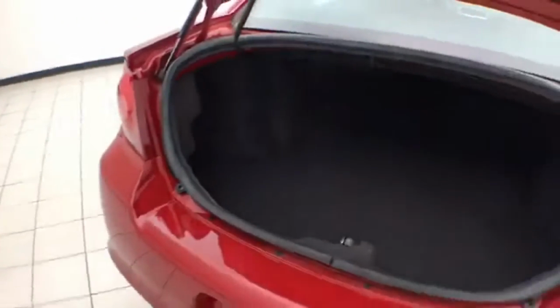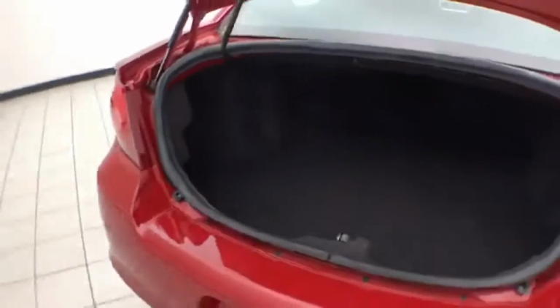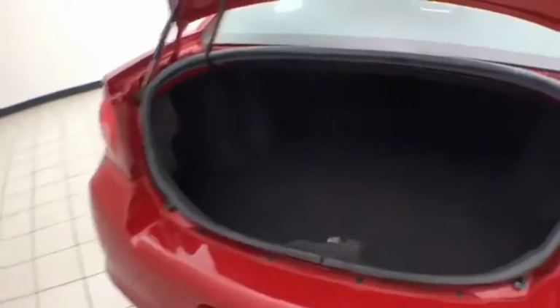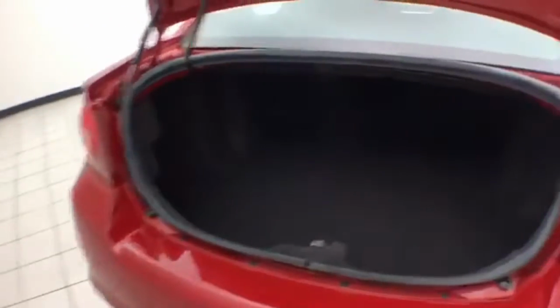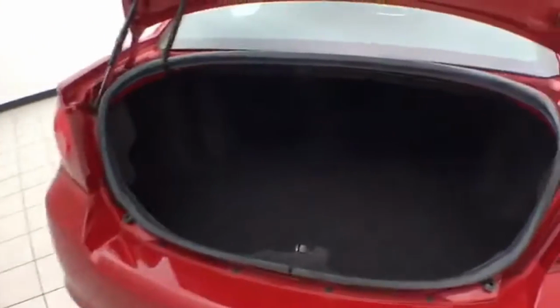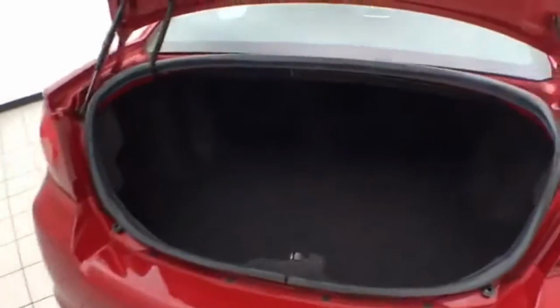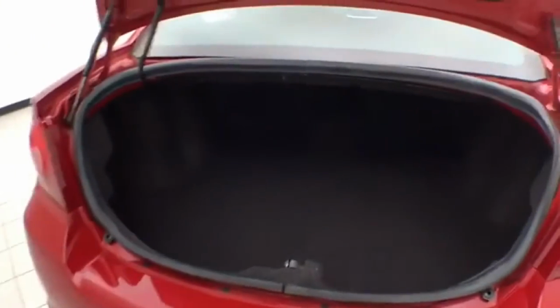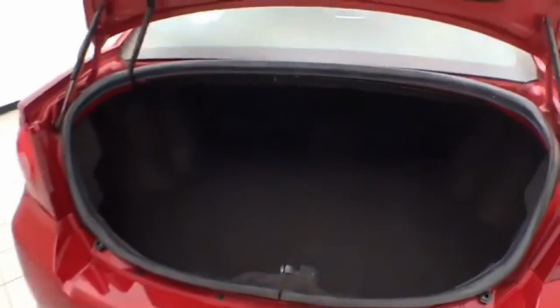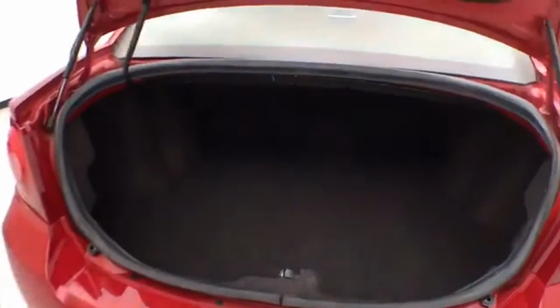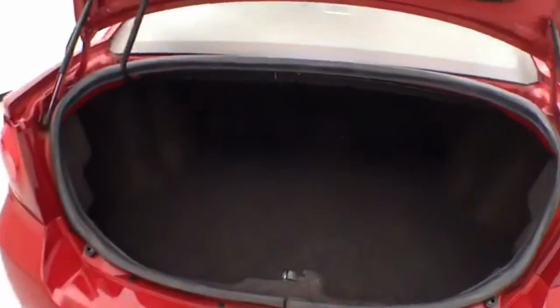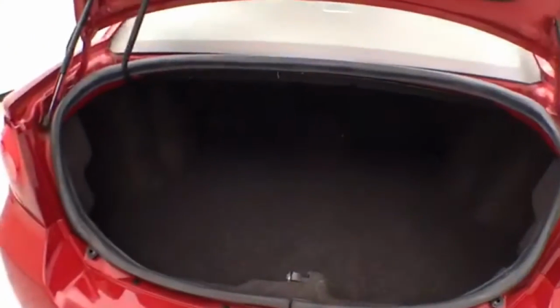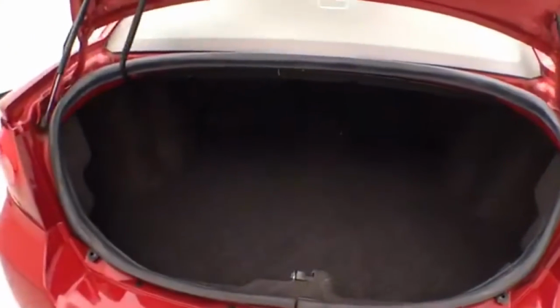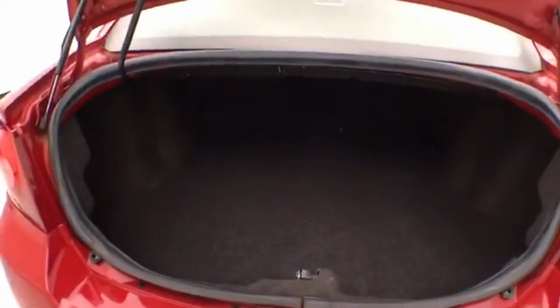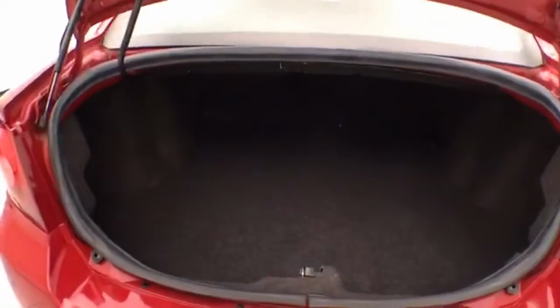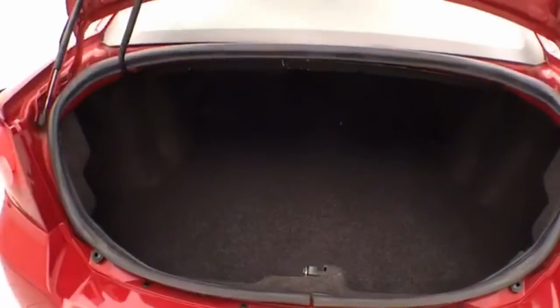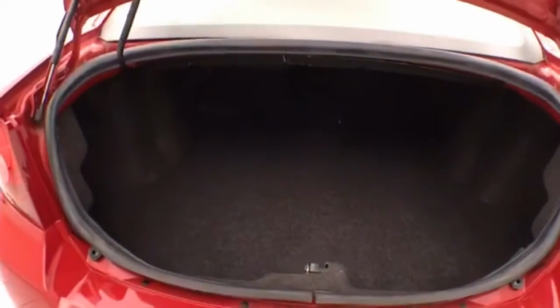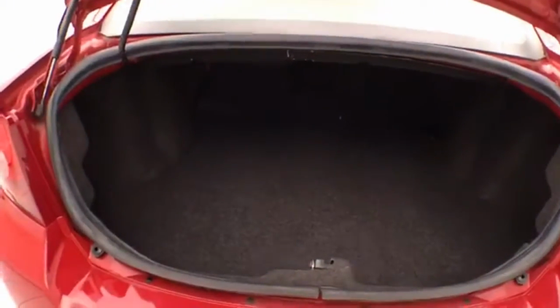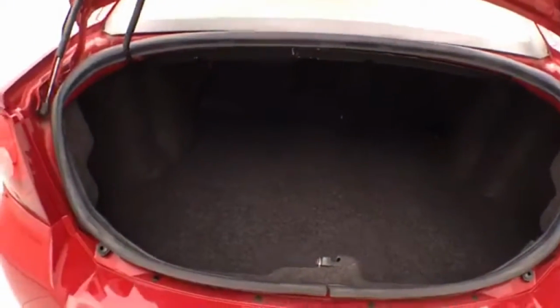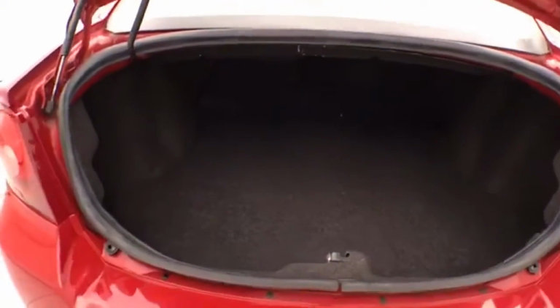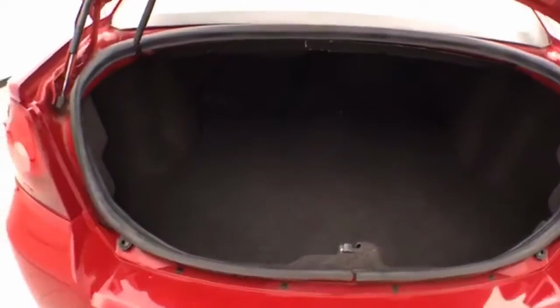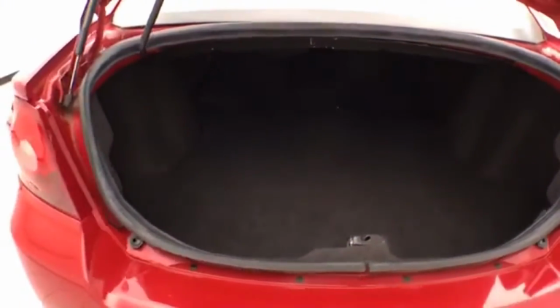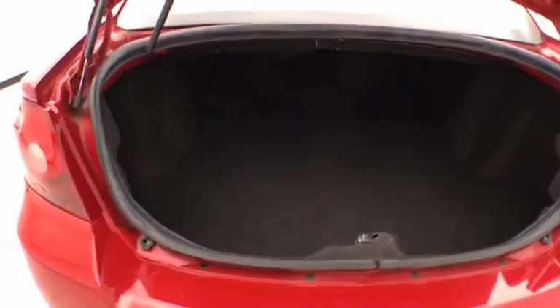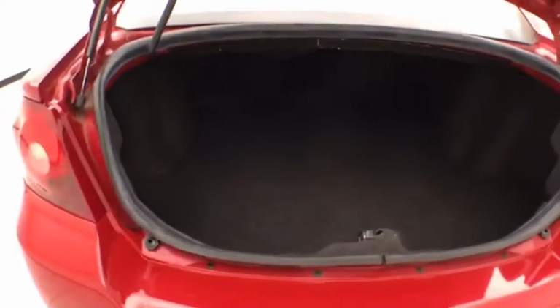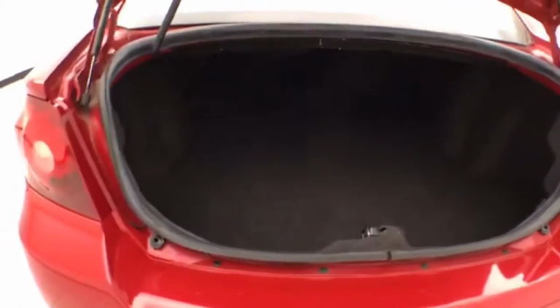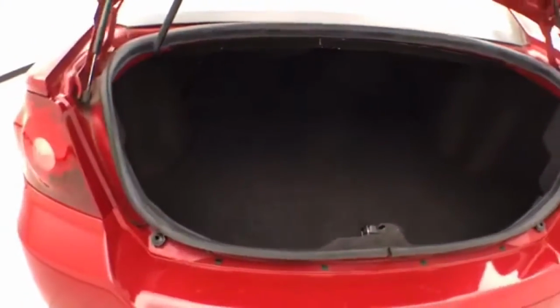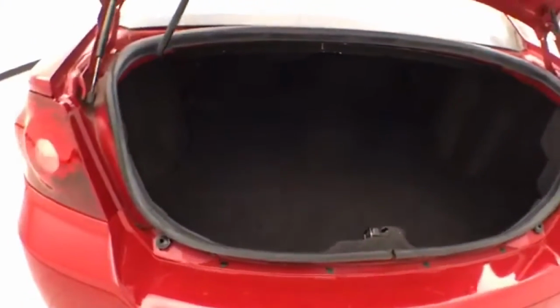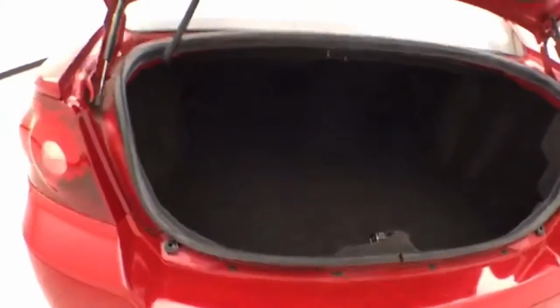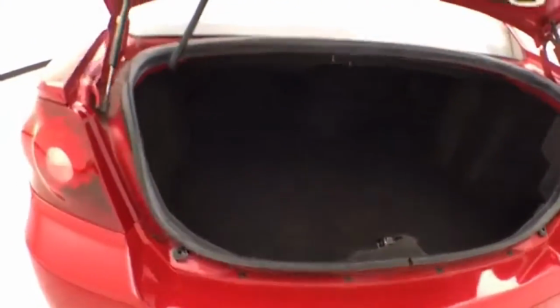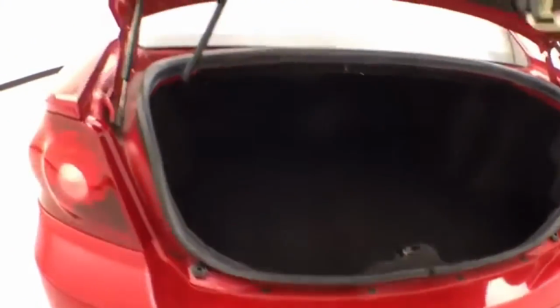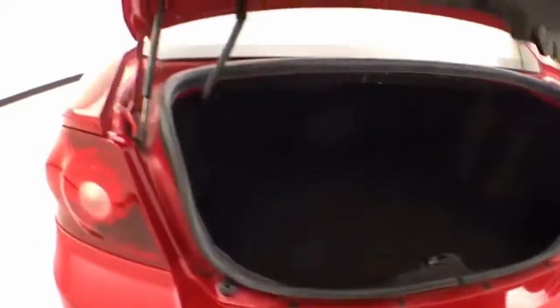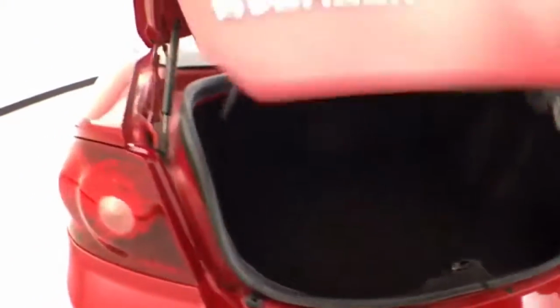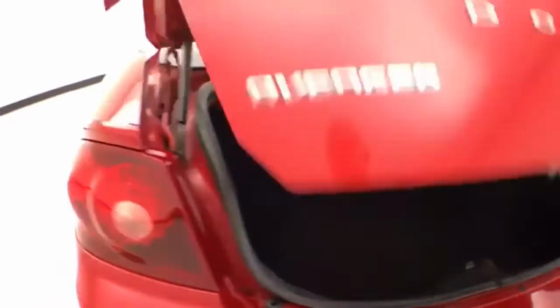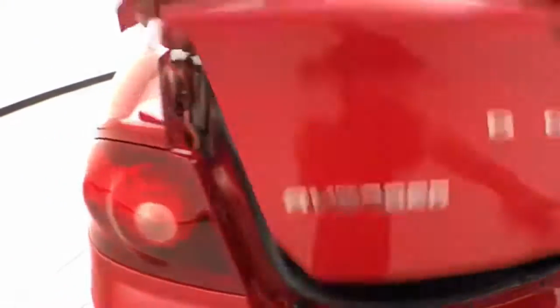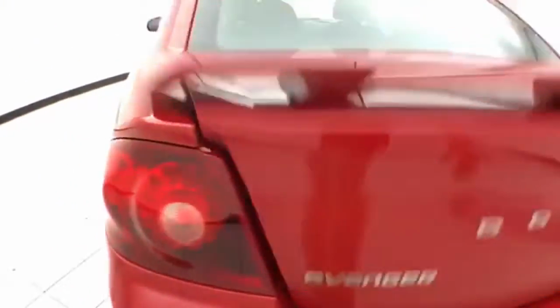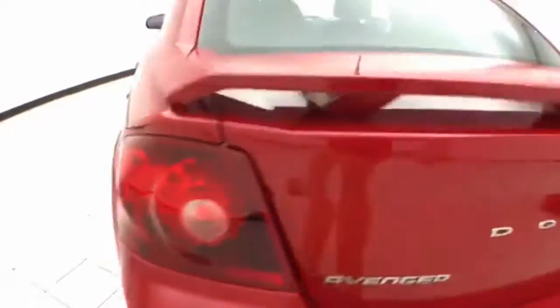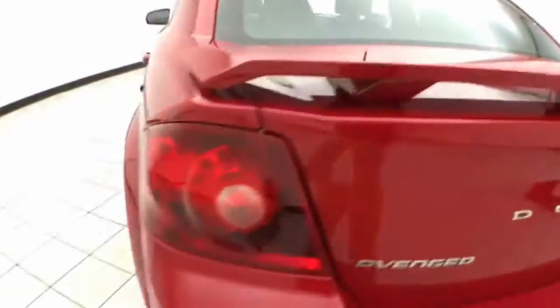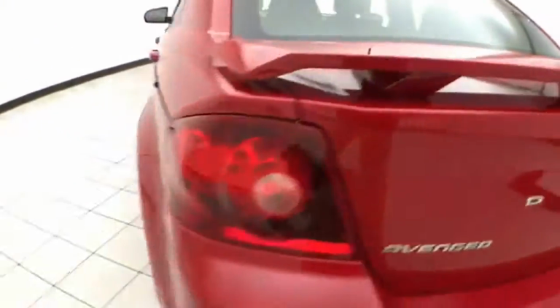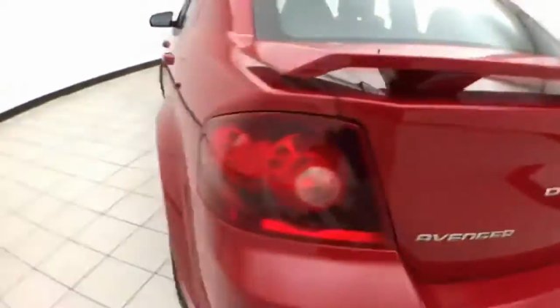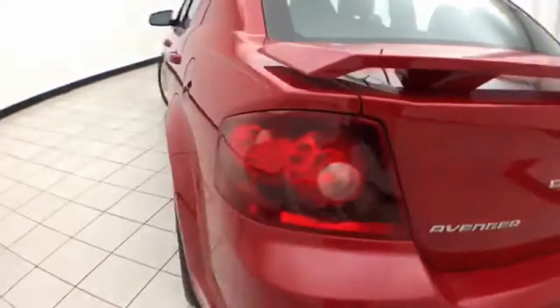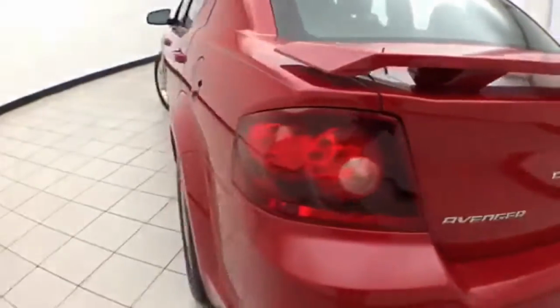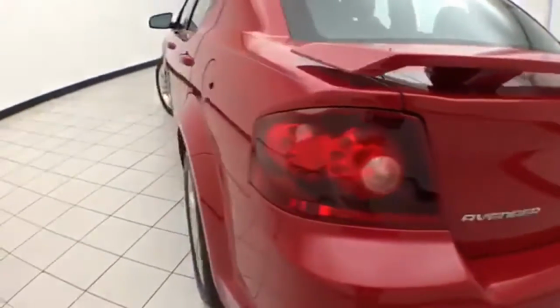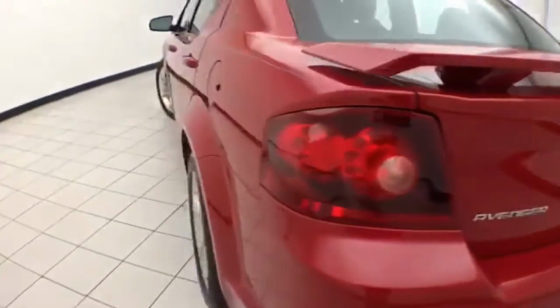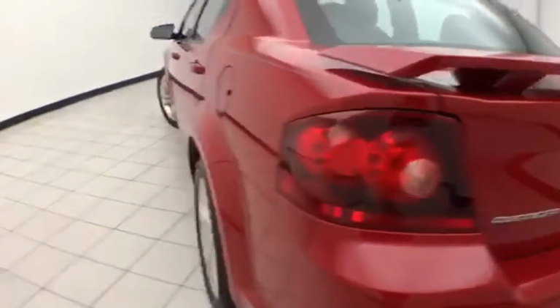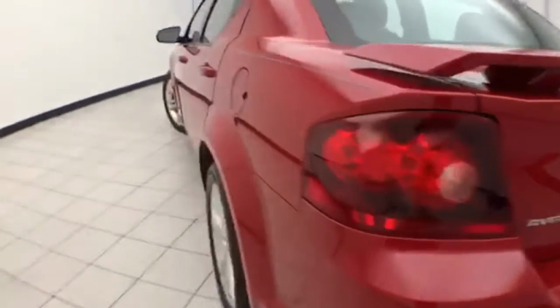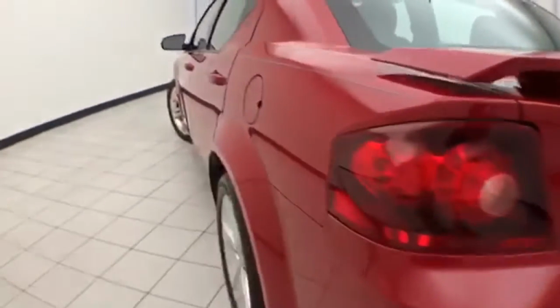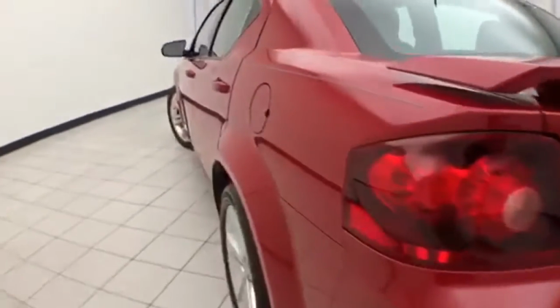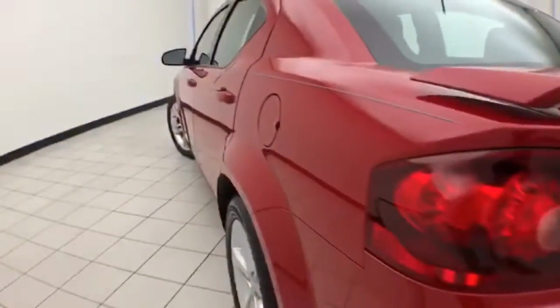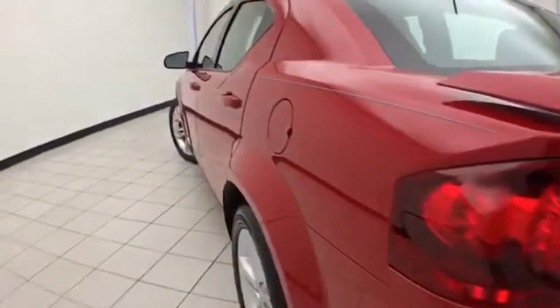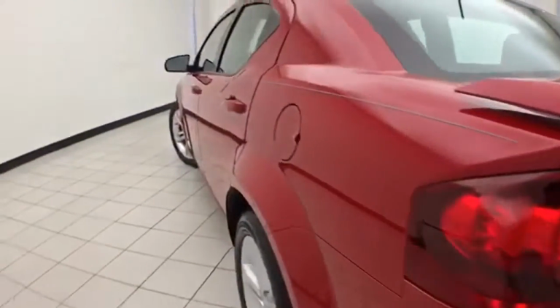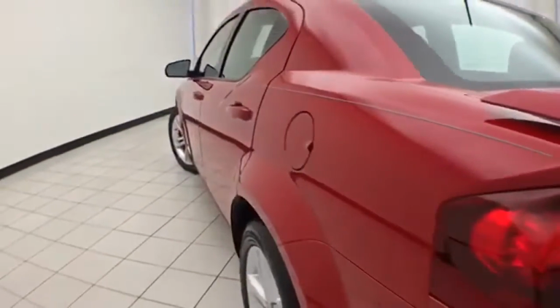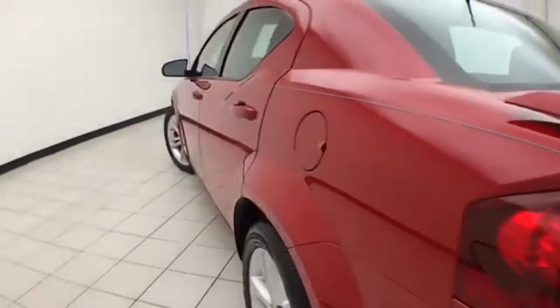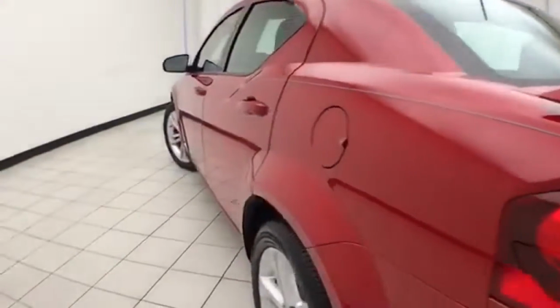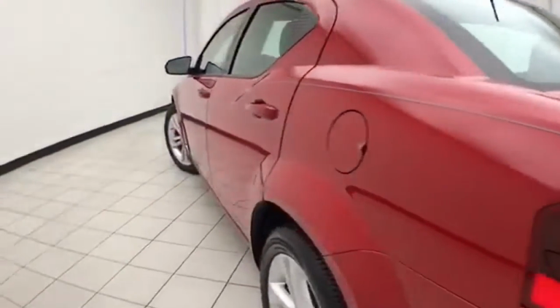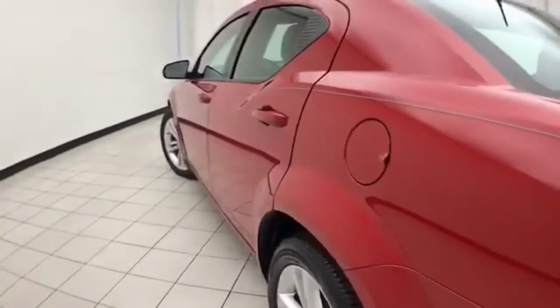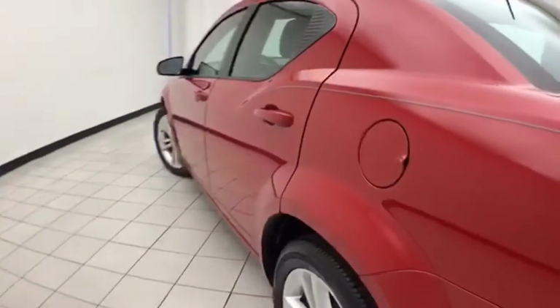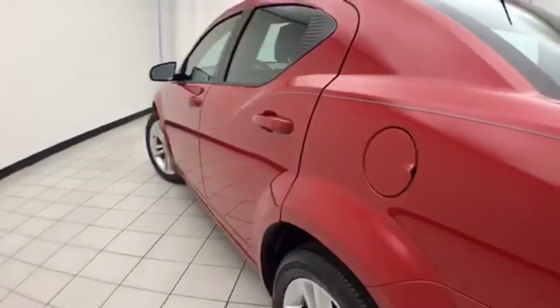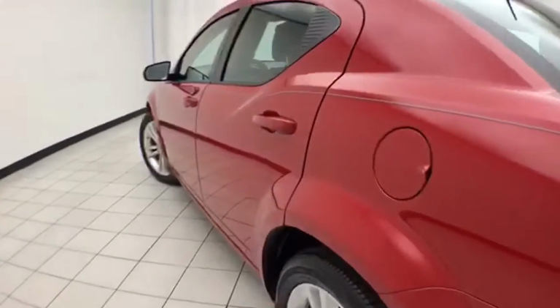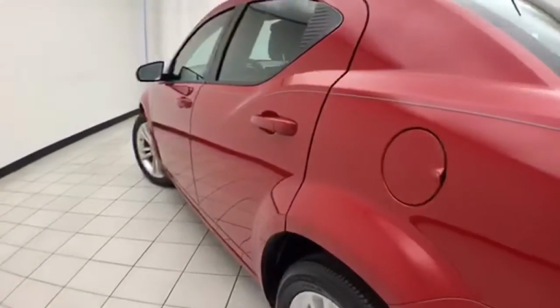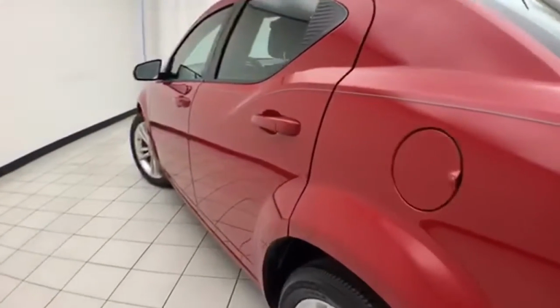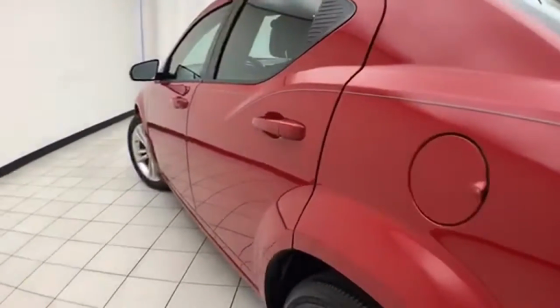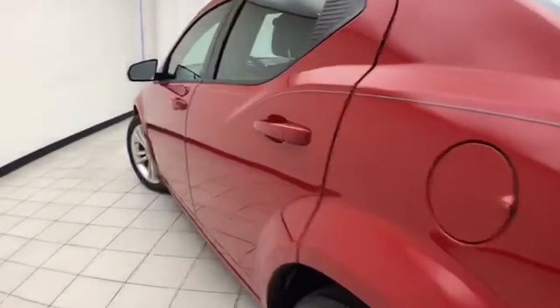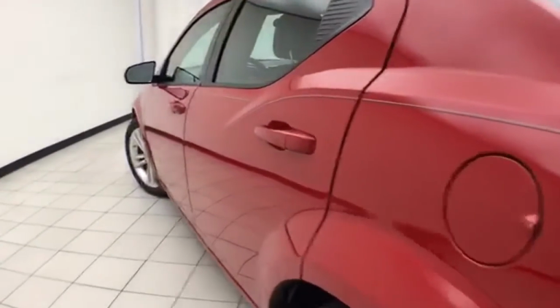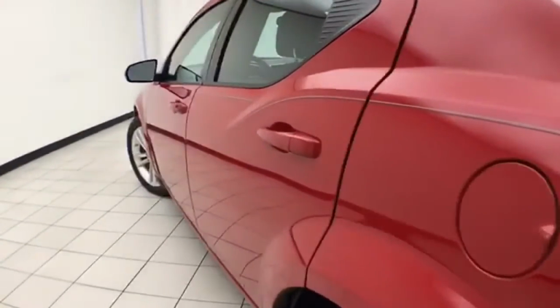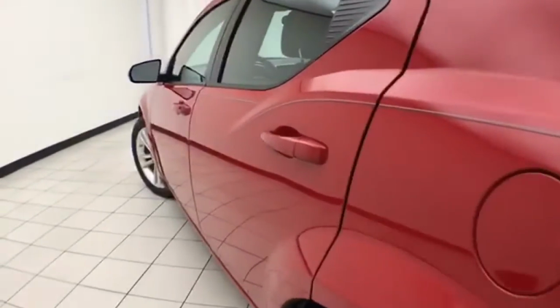Spacious trunk with a wide opening that makes it easy to get things in and out. Very clean — no dents or dings in the body.